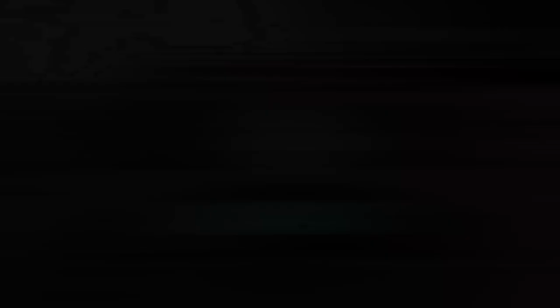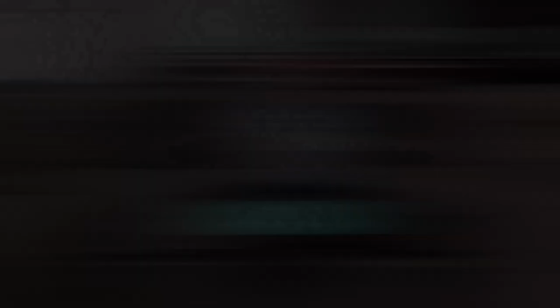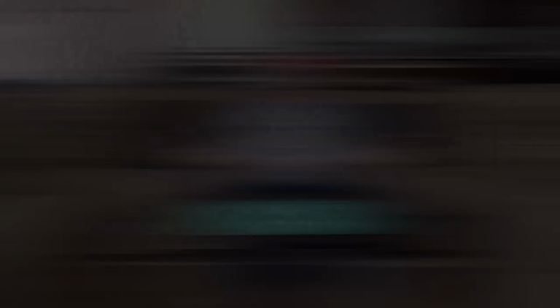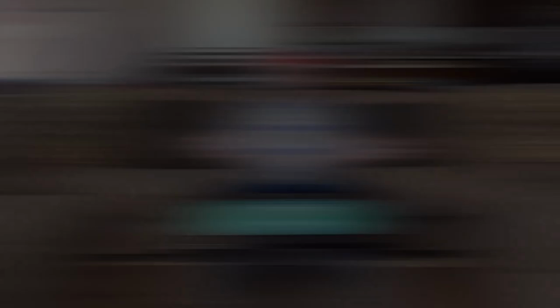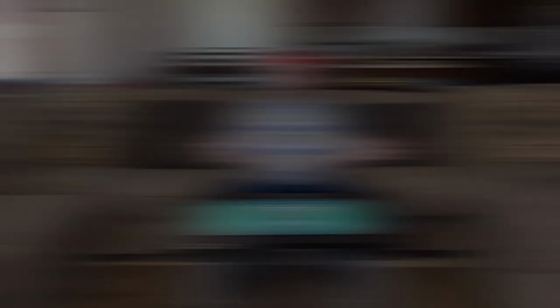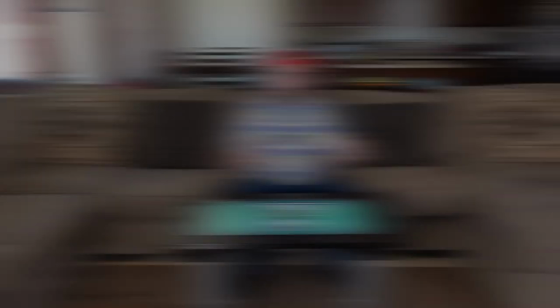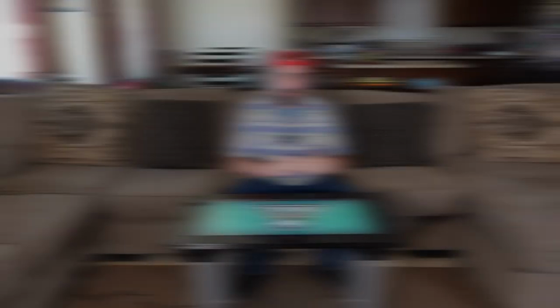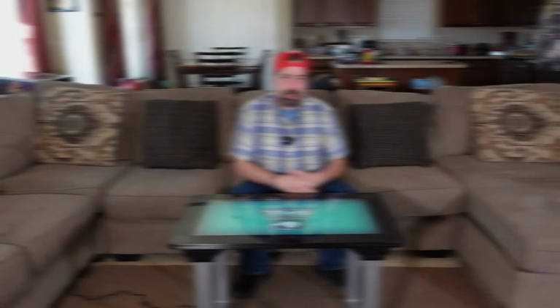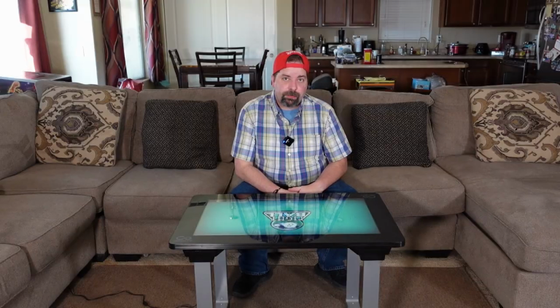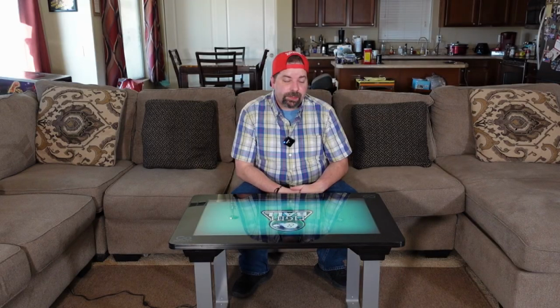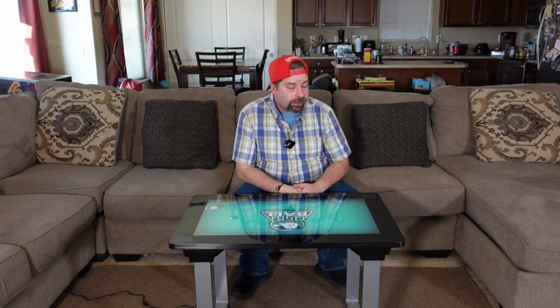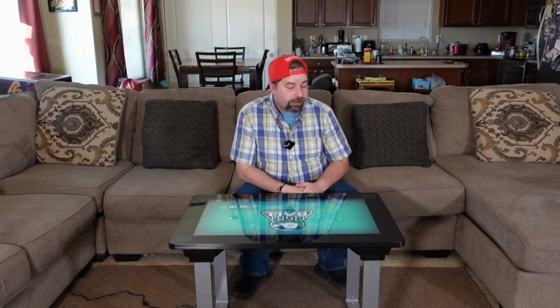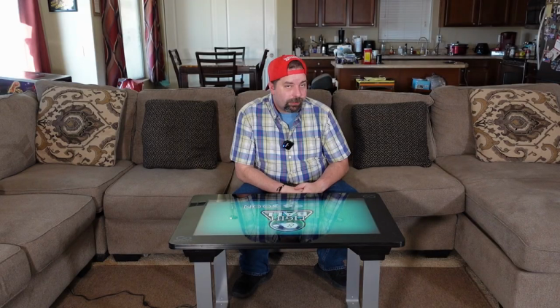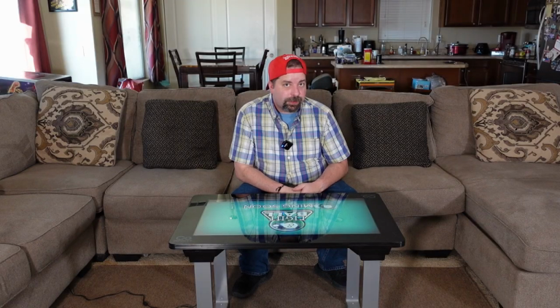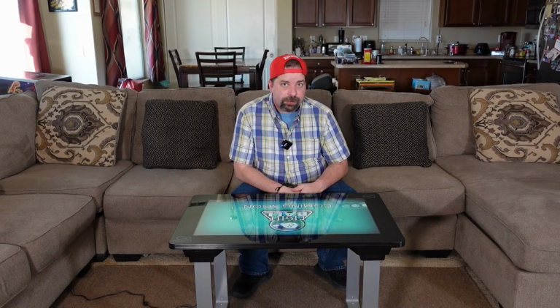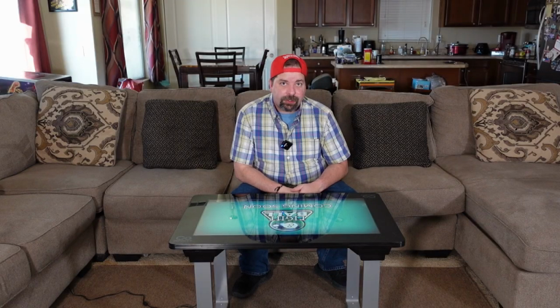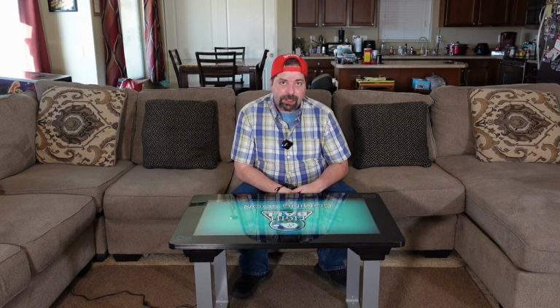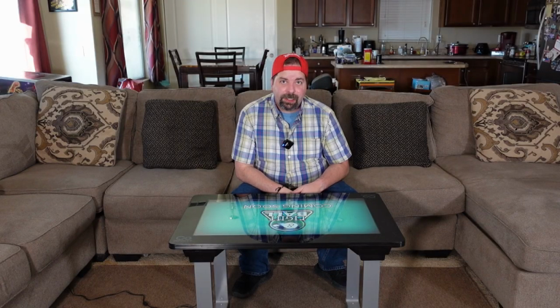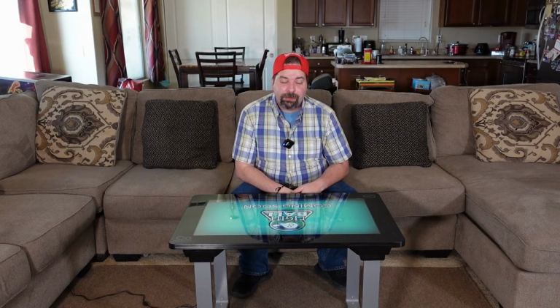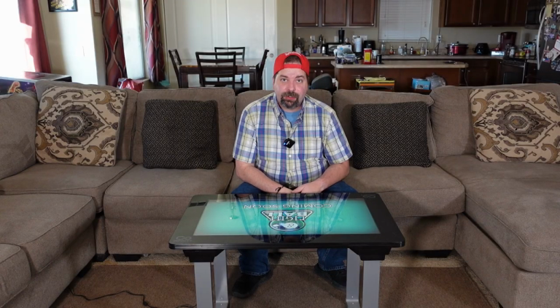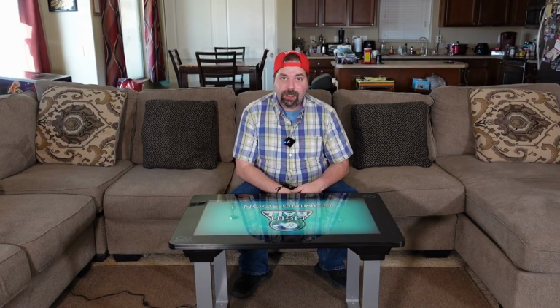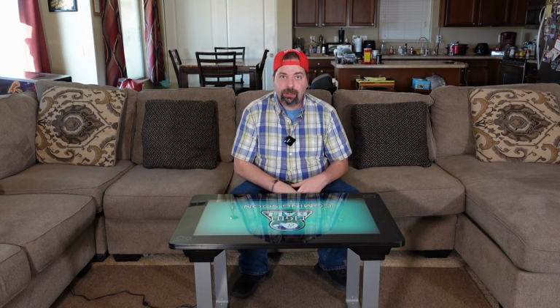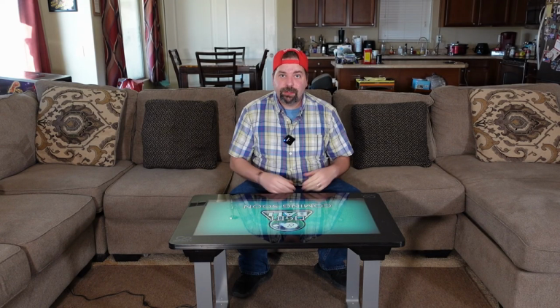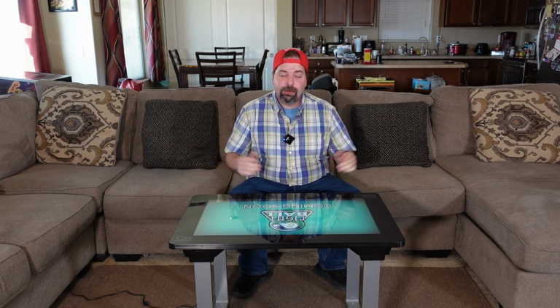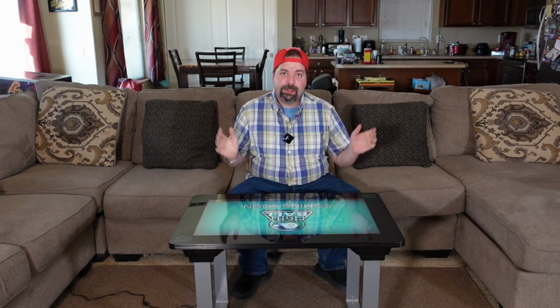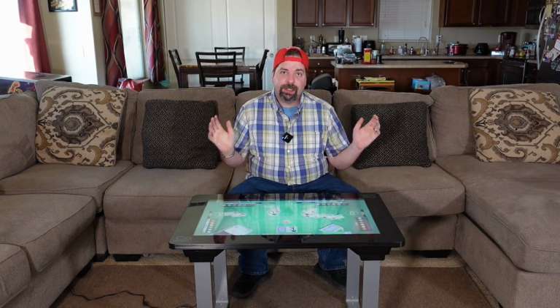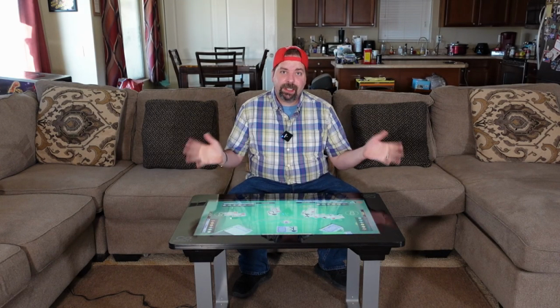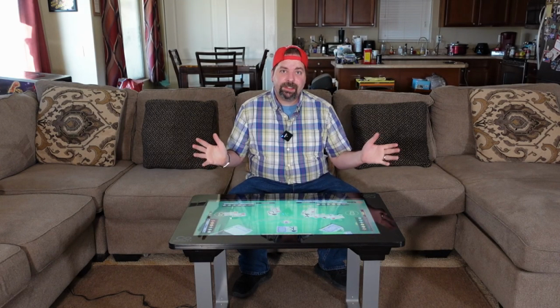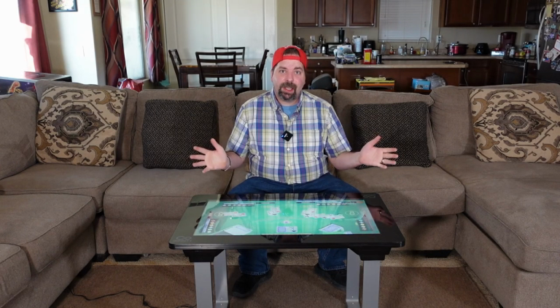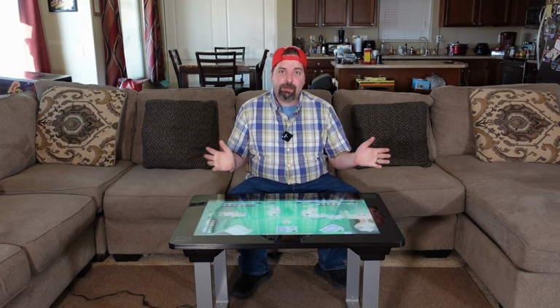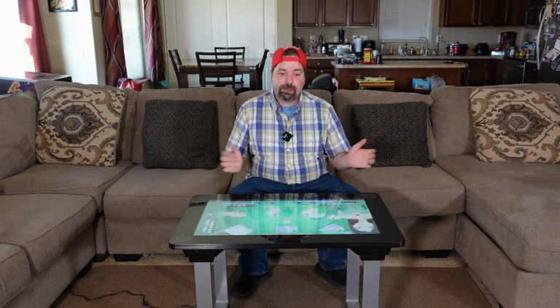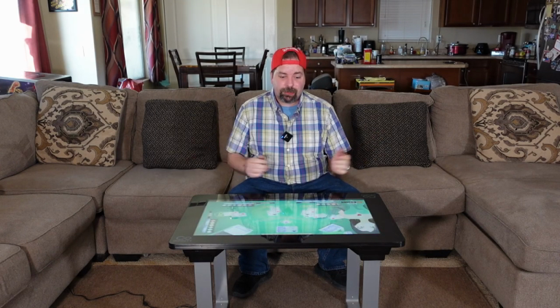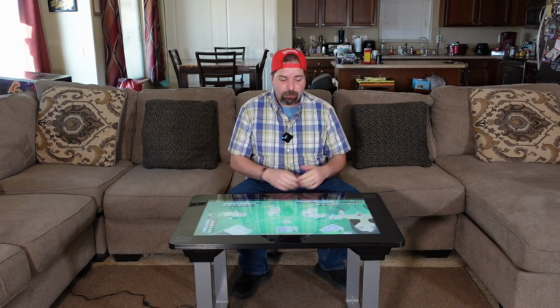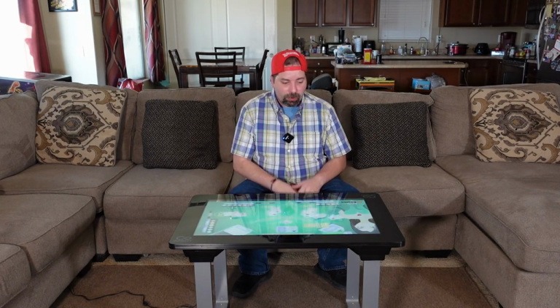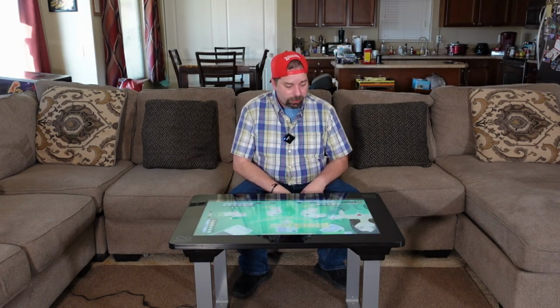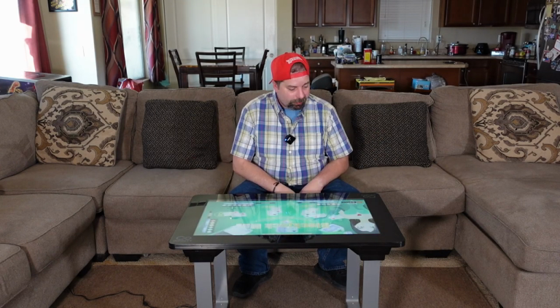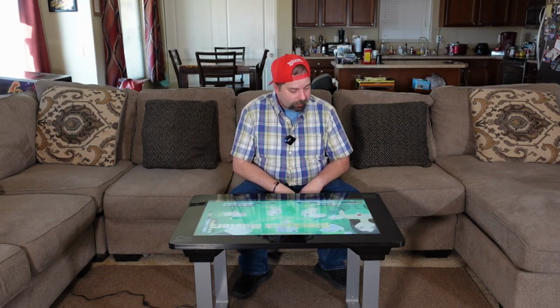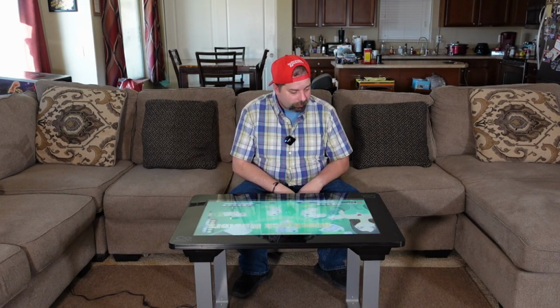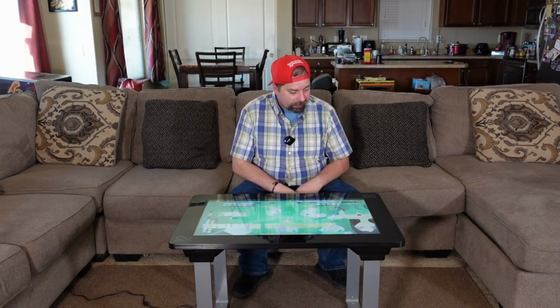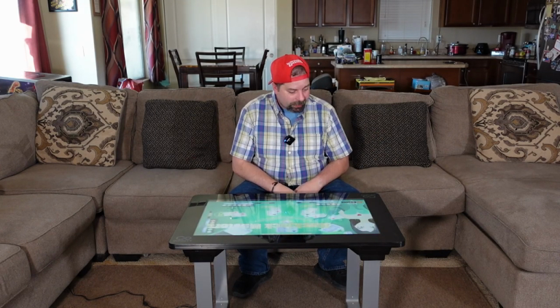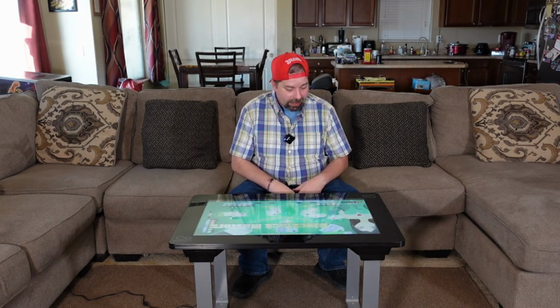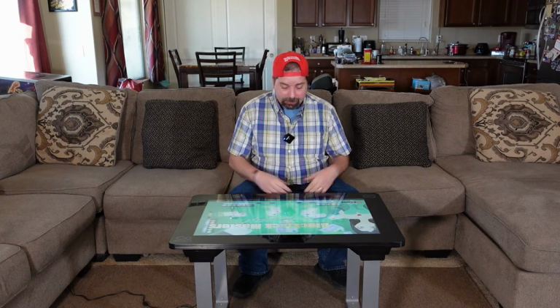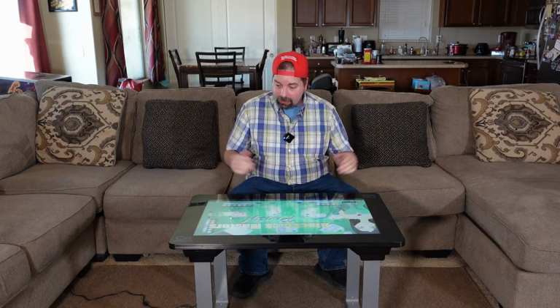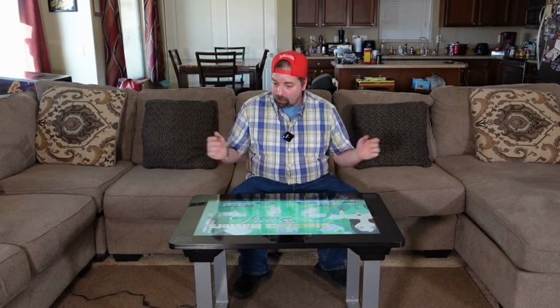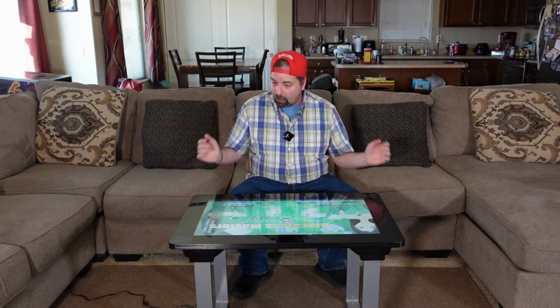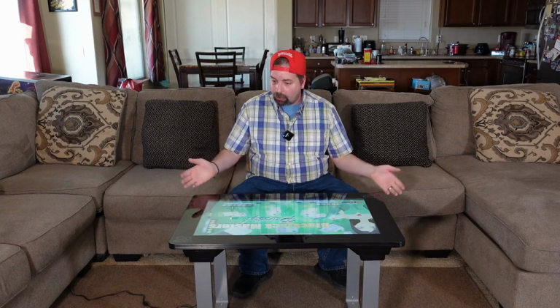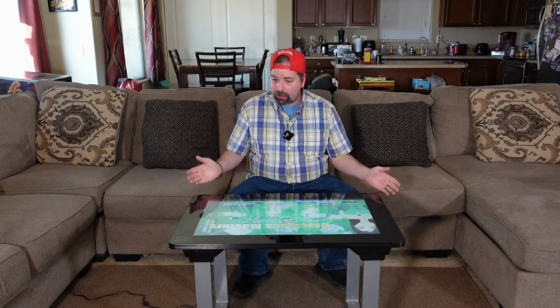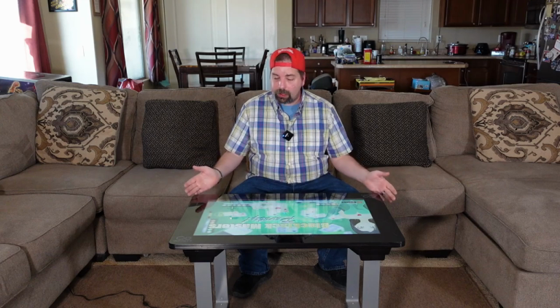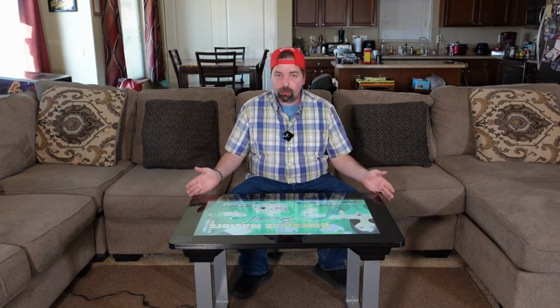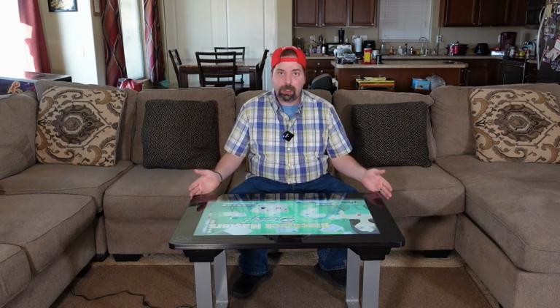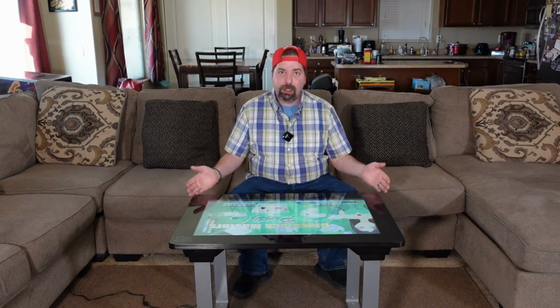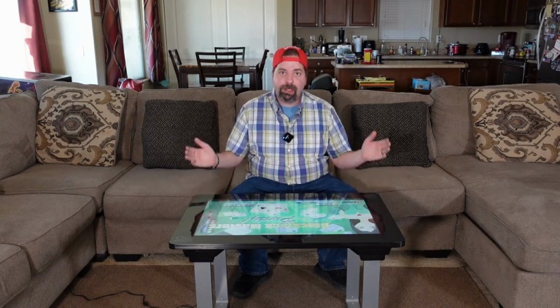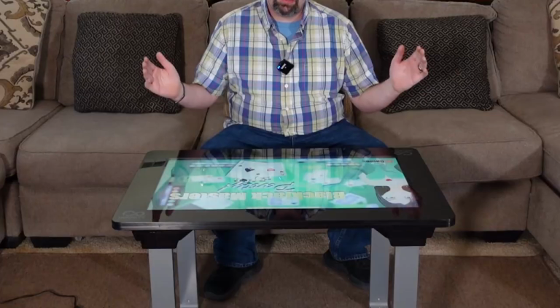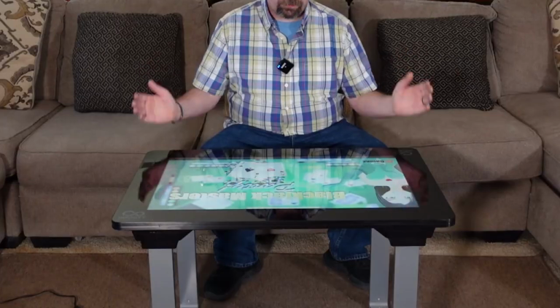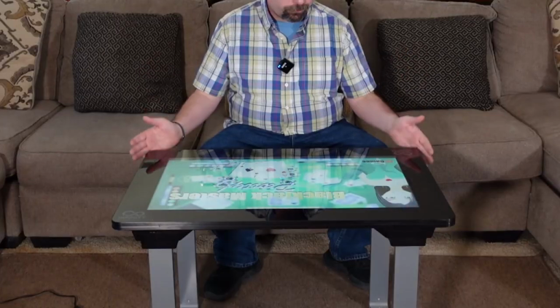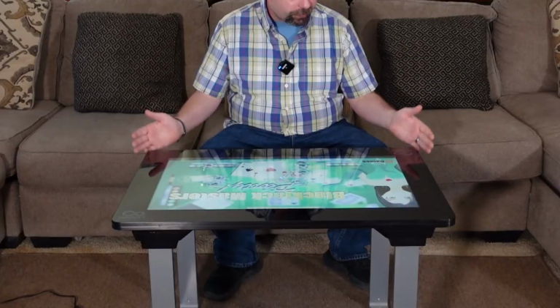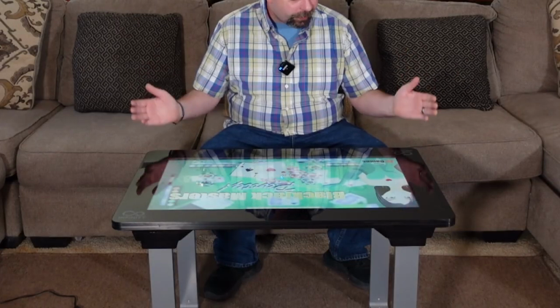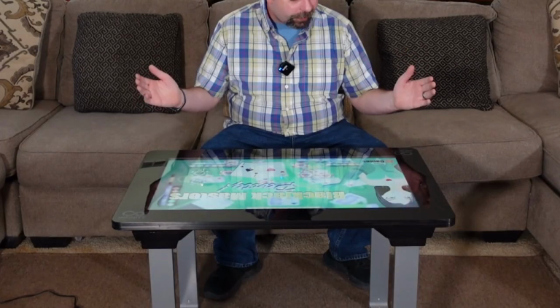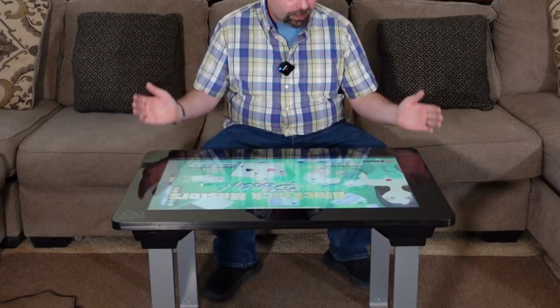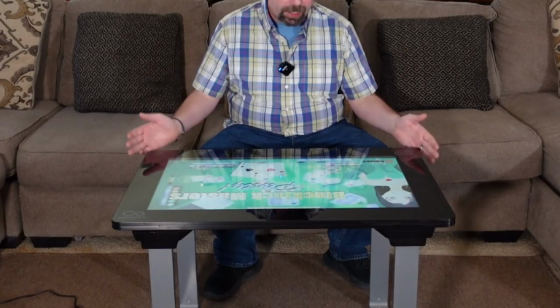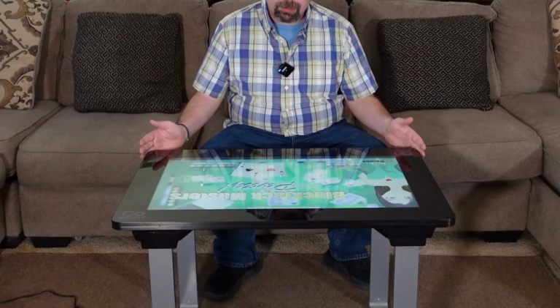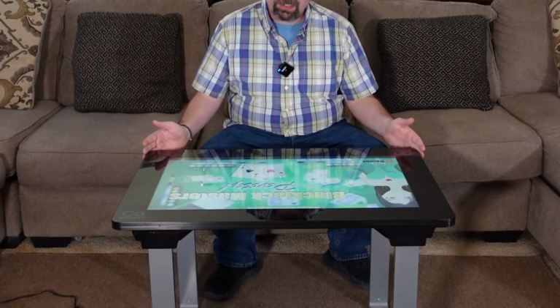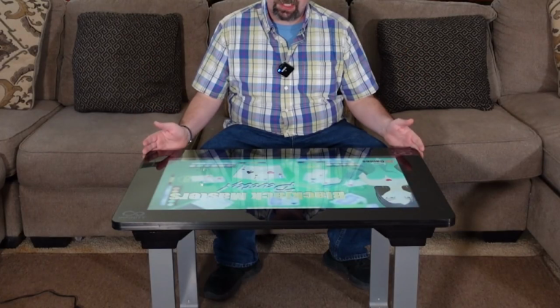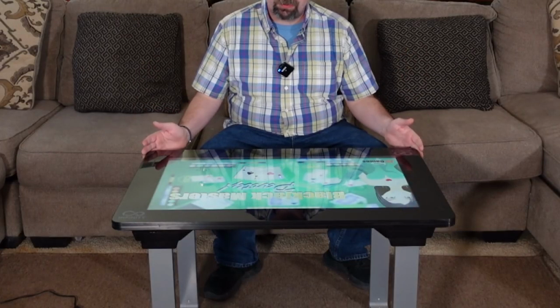Hey everybody, it's P-Dubs. Thanks as always for checking out the channel. On today's episode, we're going to be looking at the Arcade 1-Up Infinity Game Table.